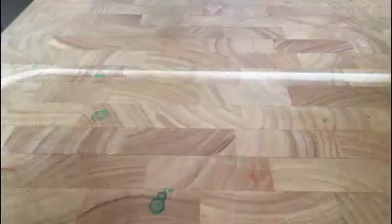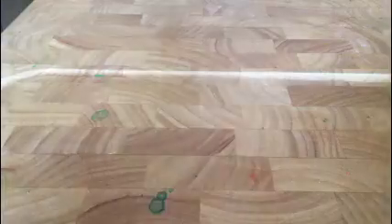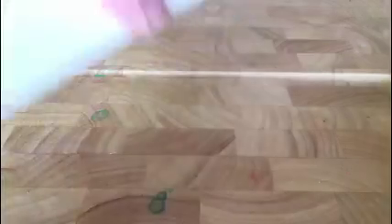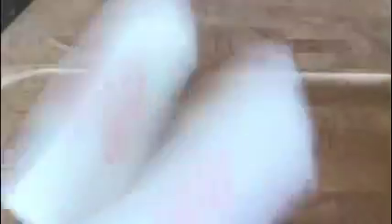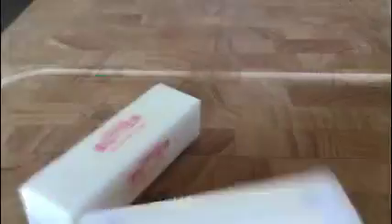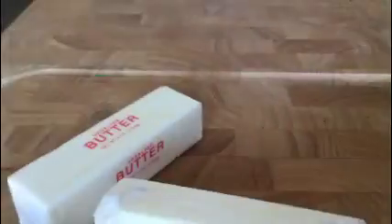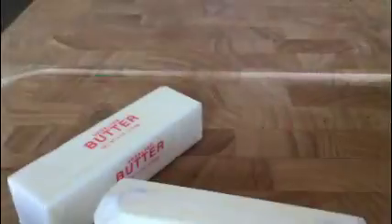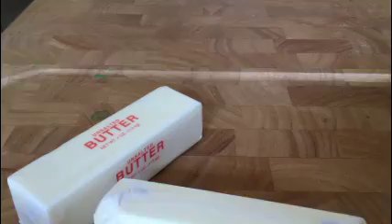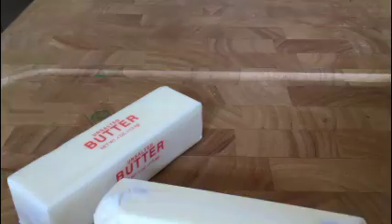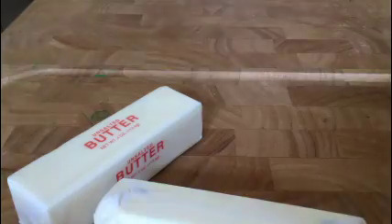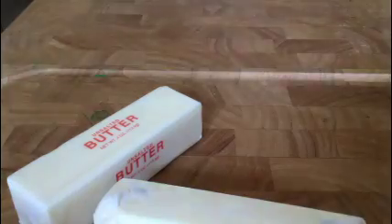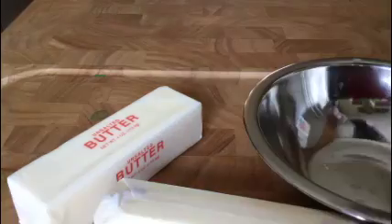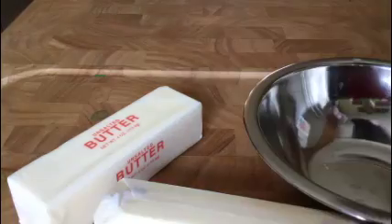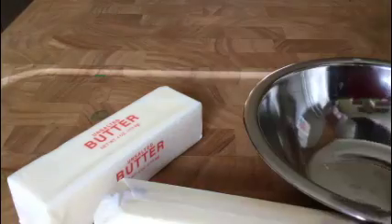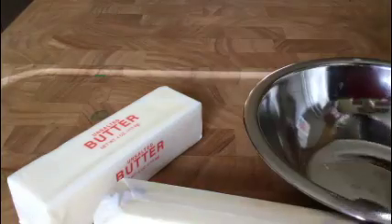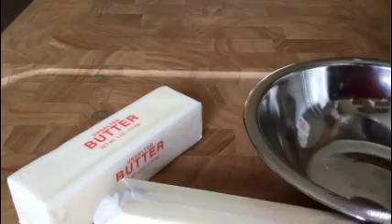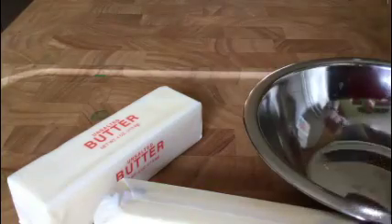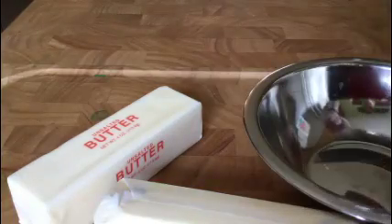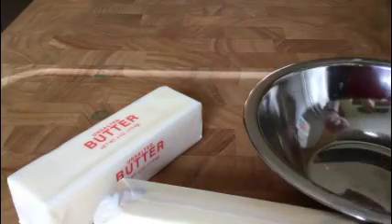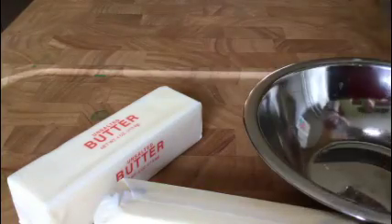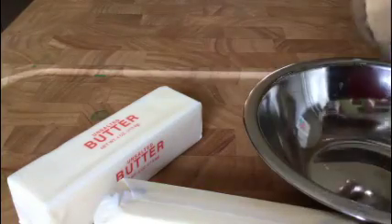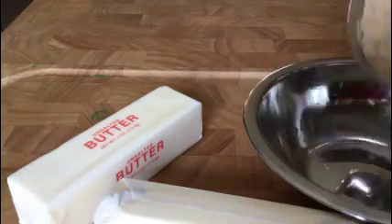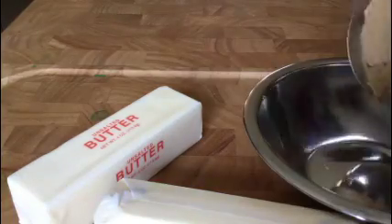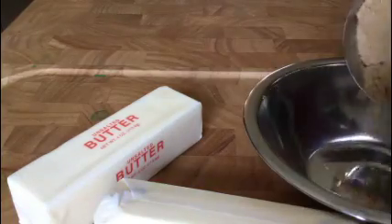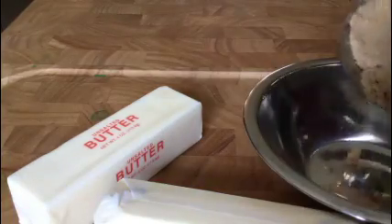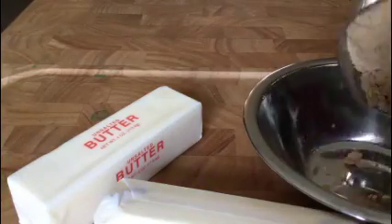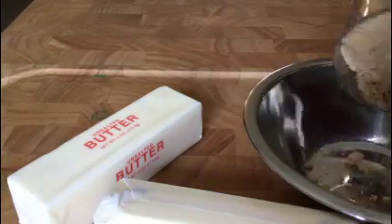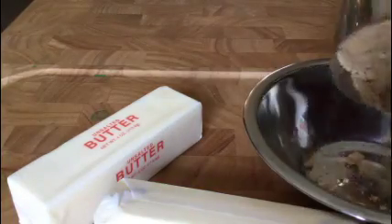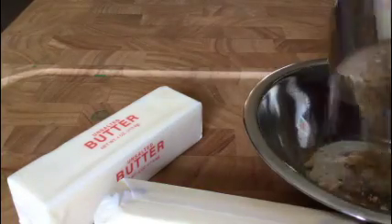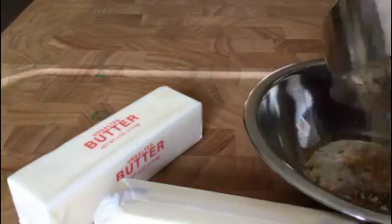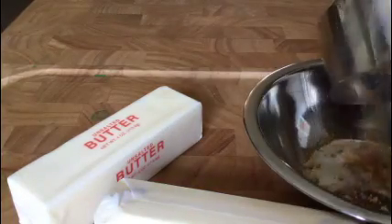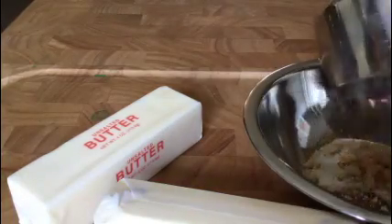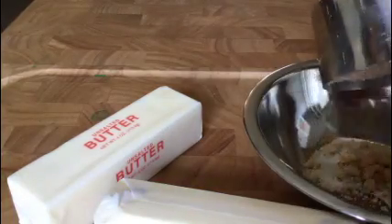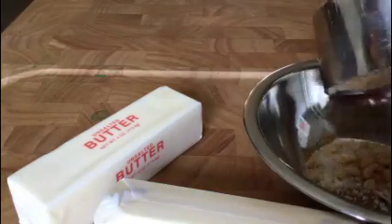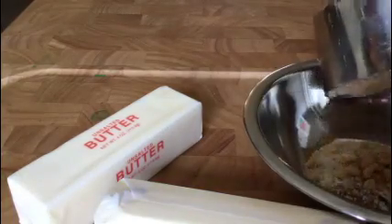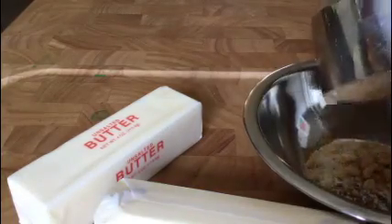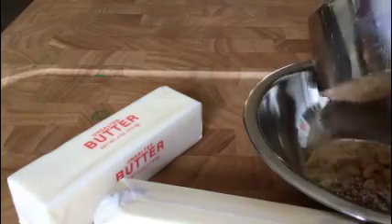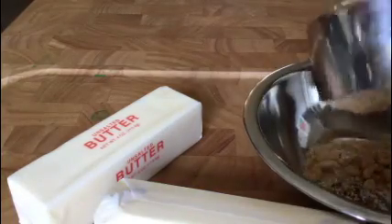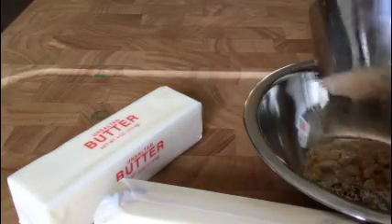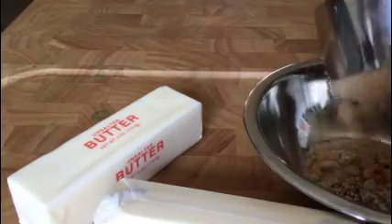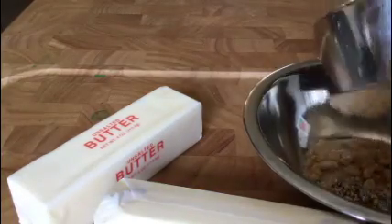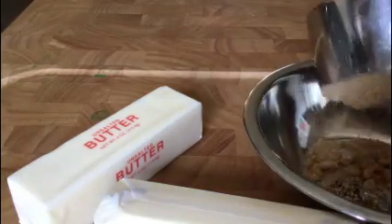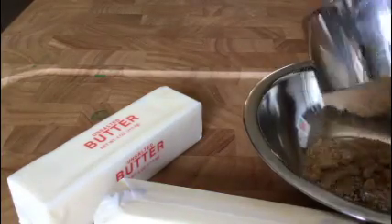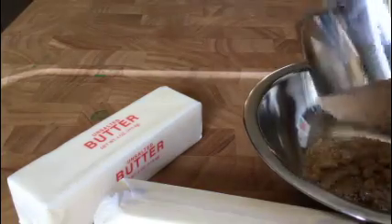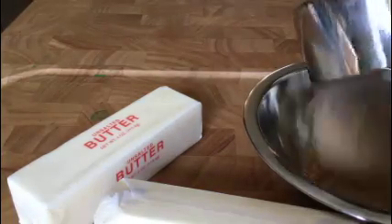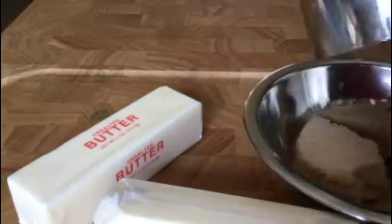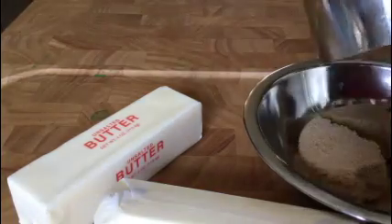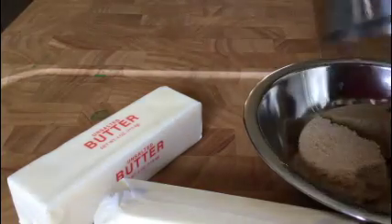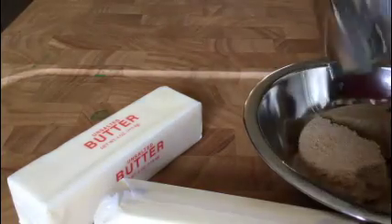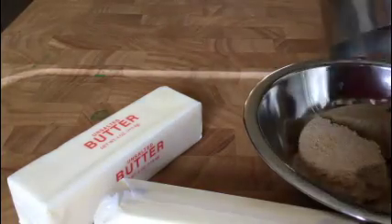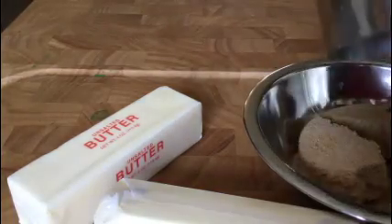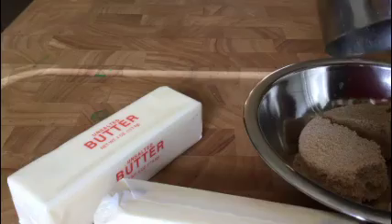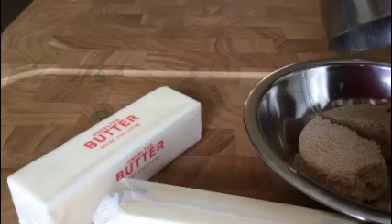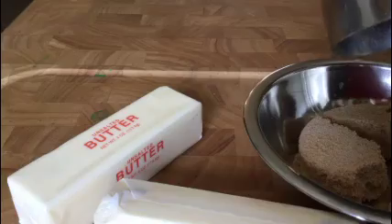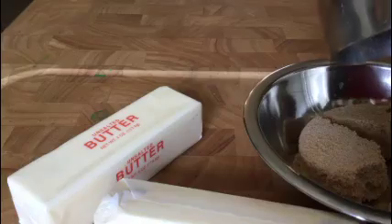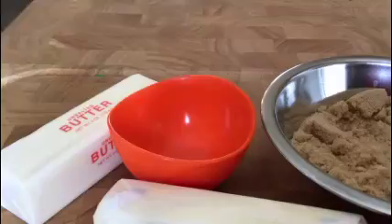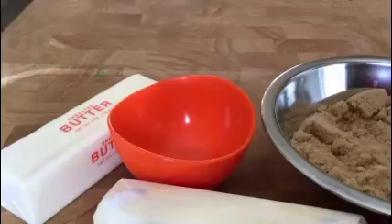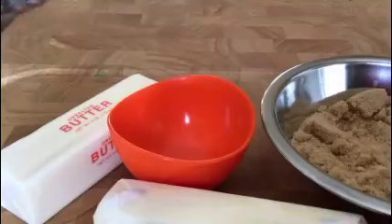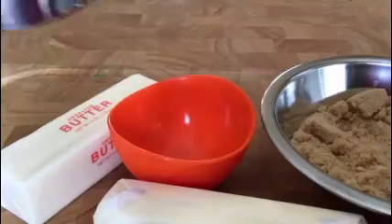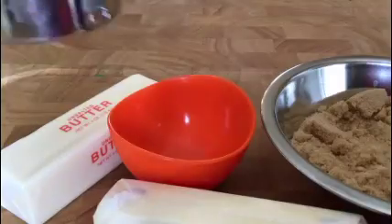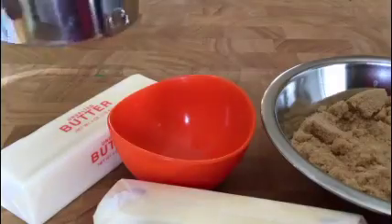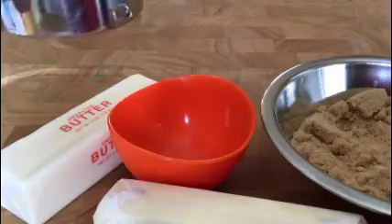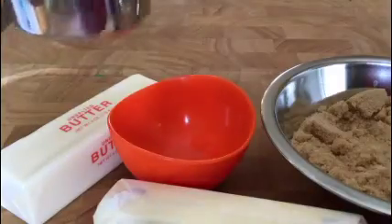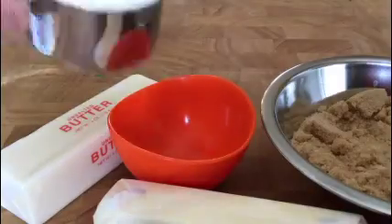One cup butter. One cup brown sugar — packed, by the way. Half a cup sugar.